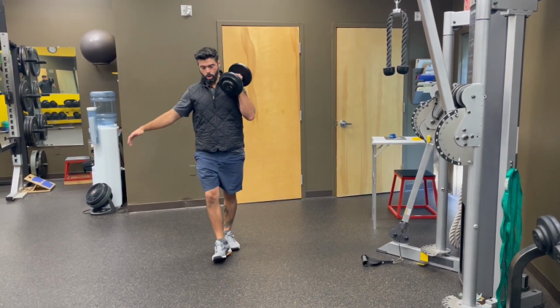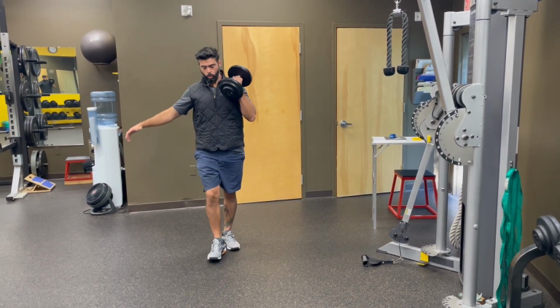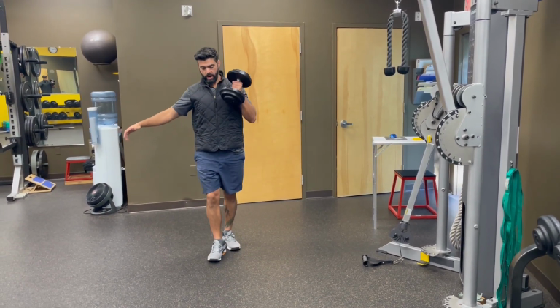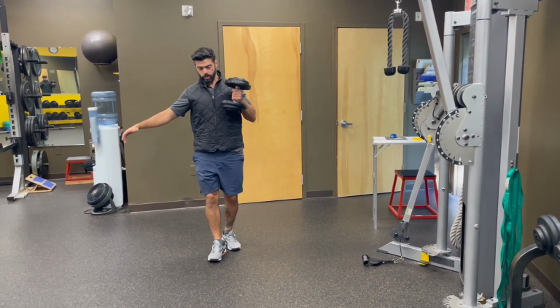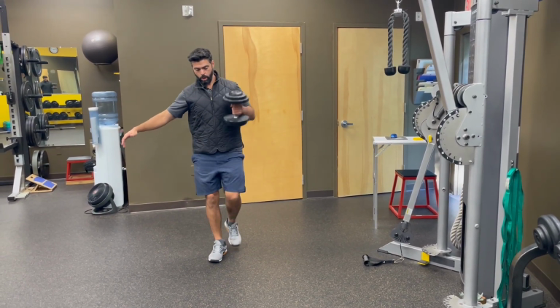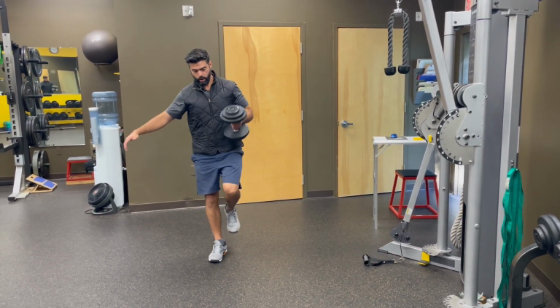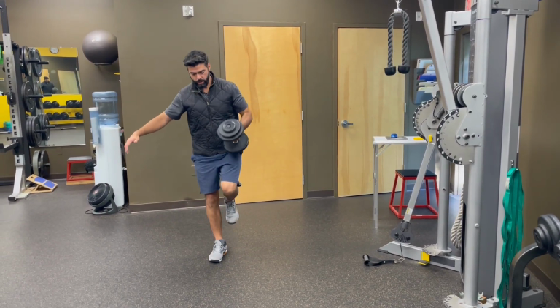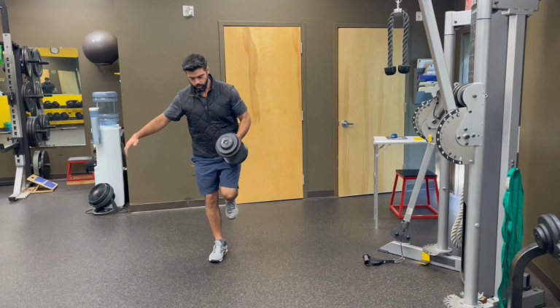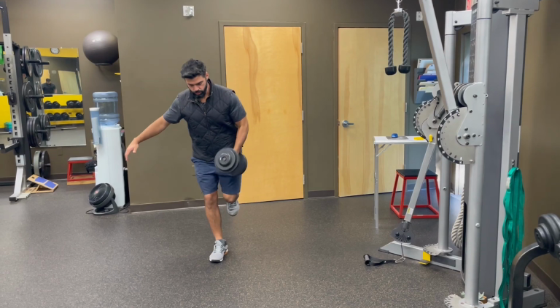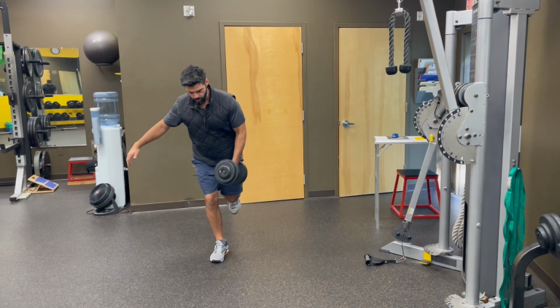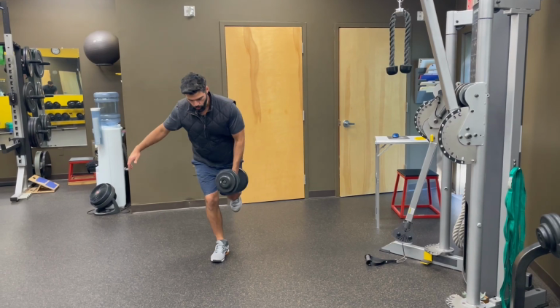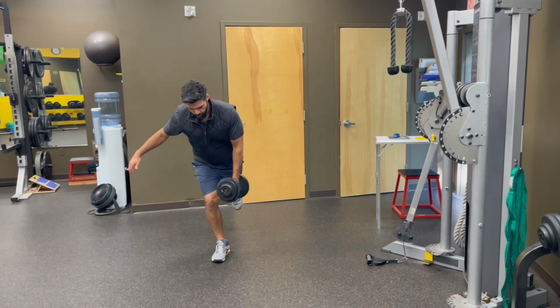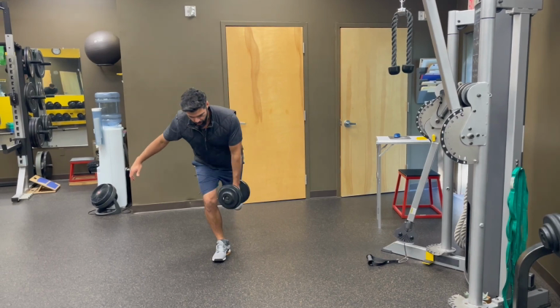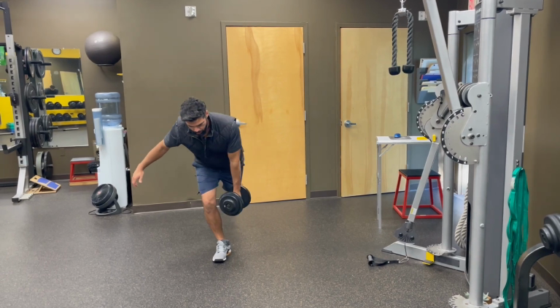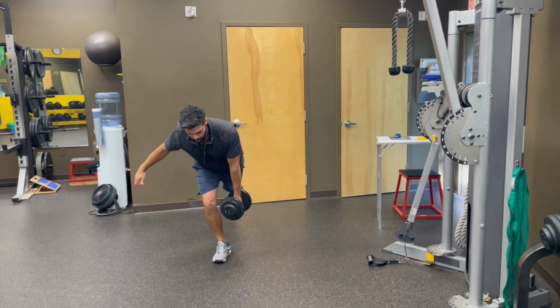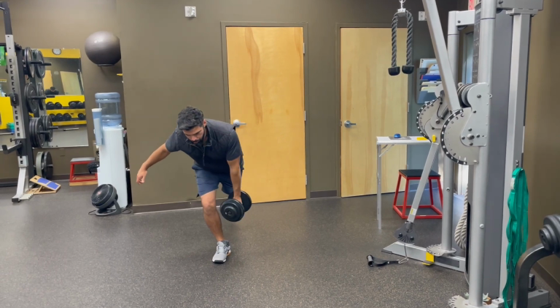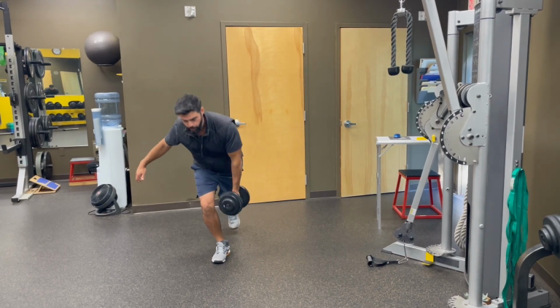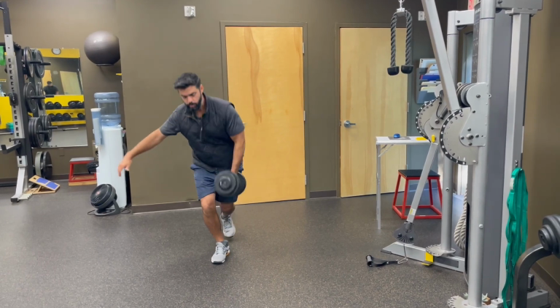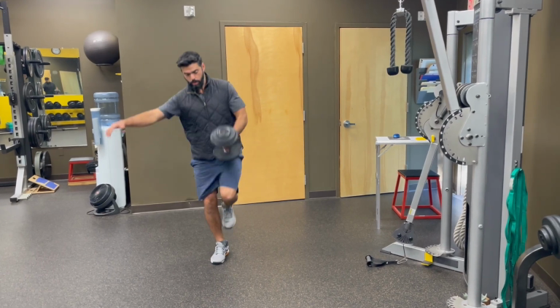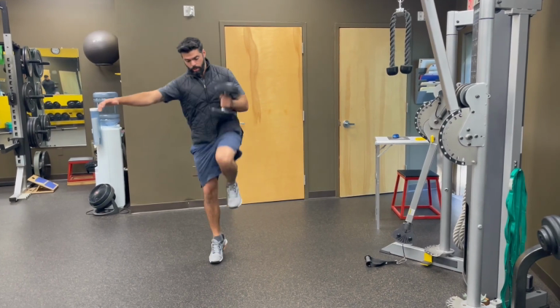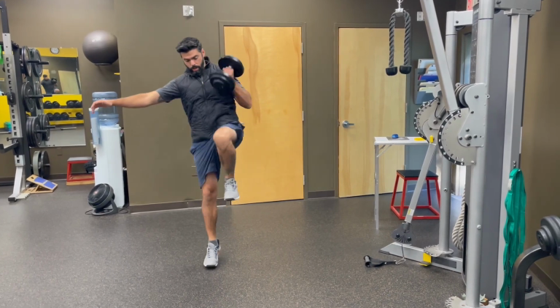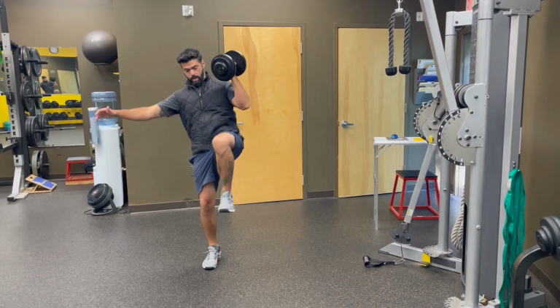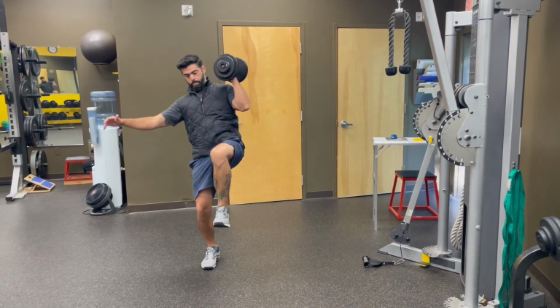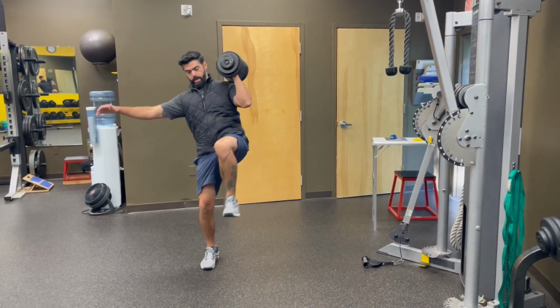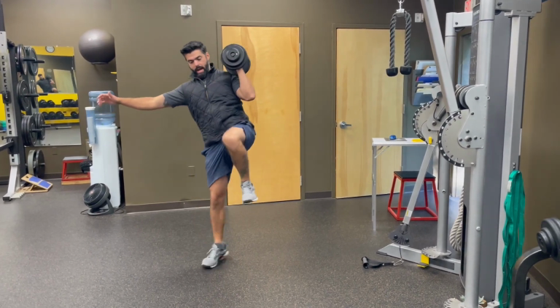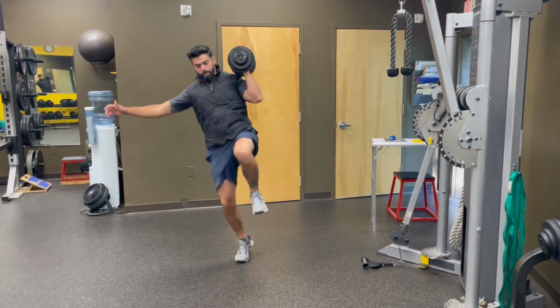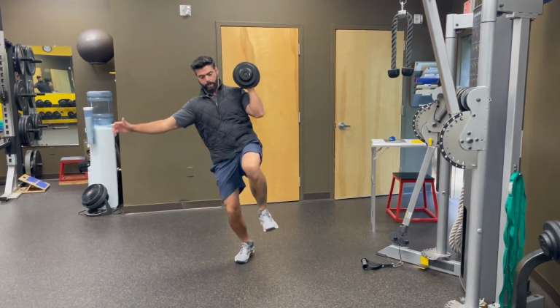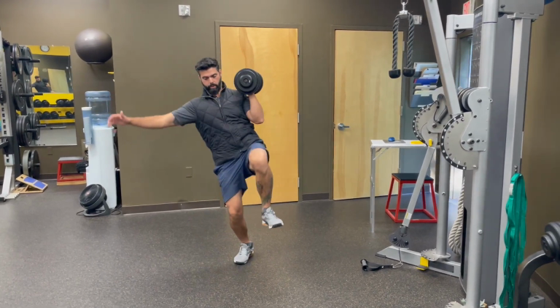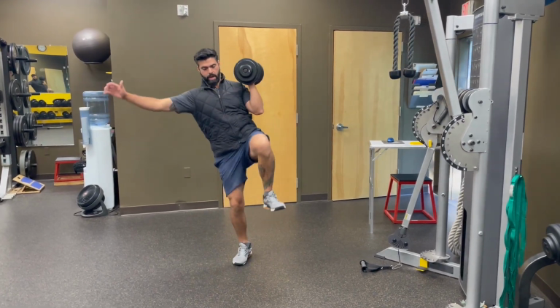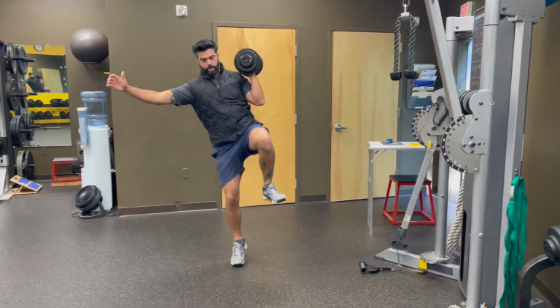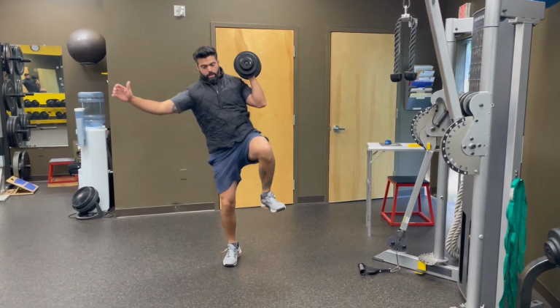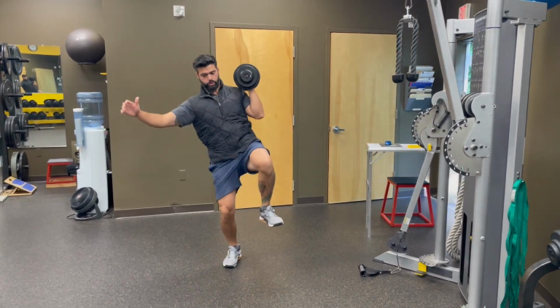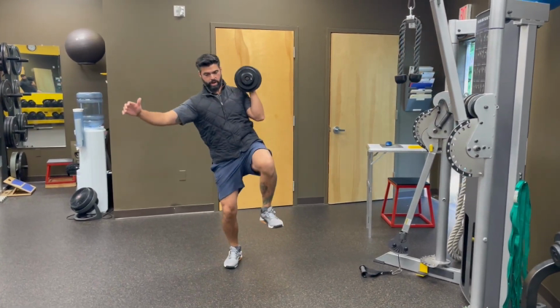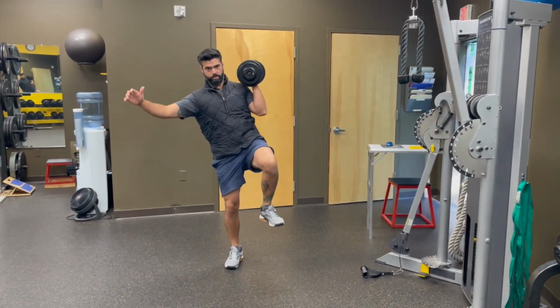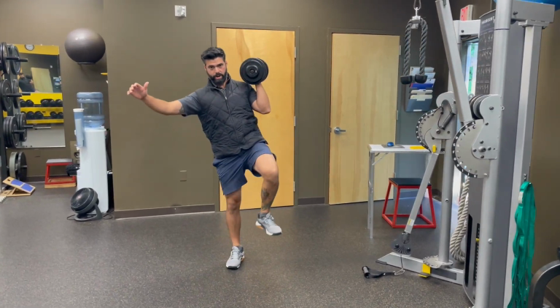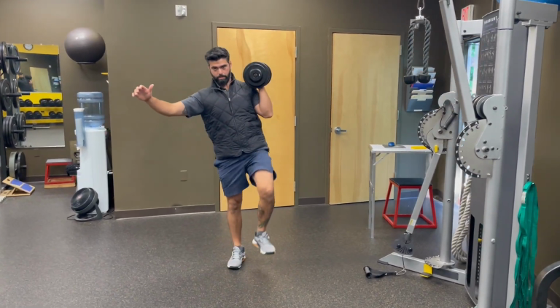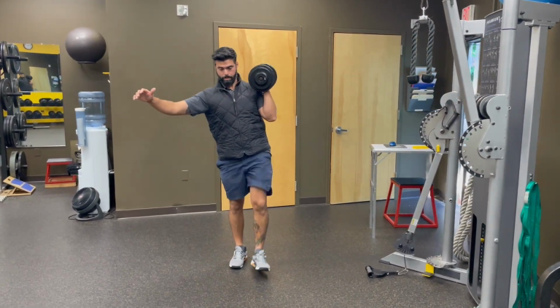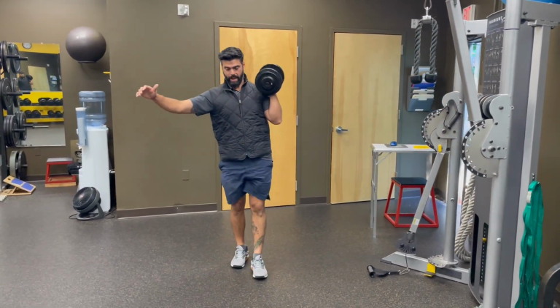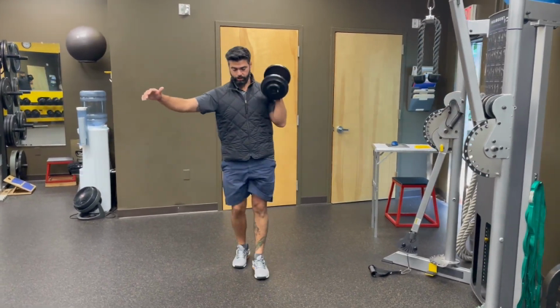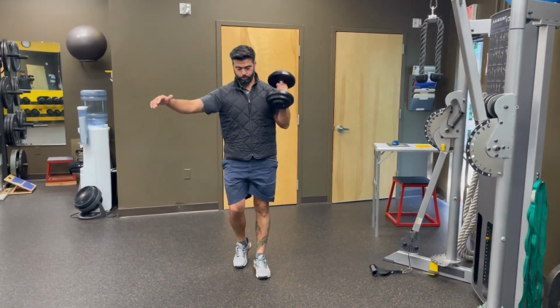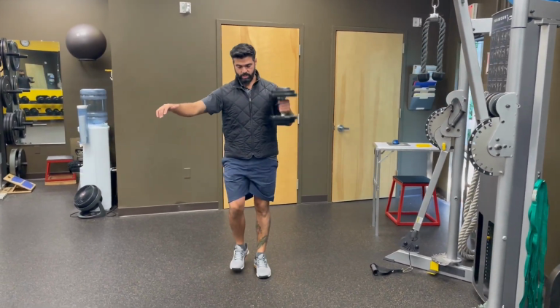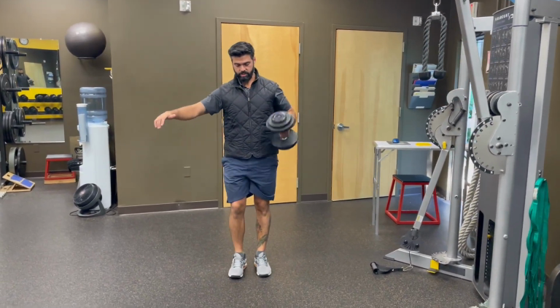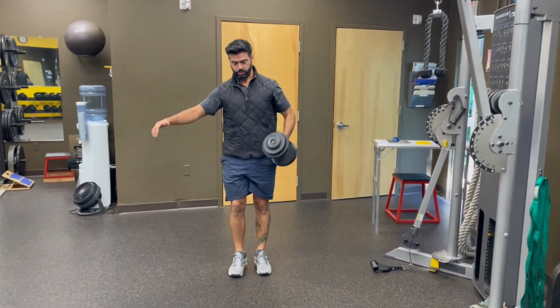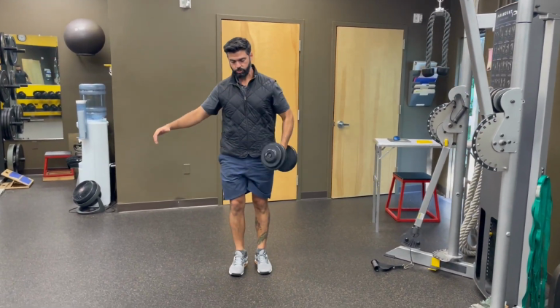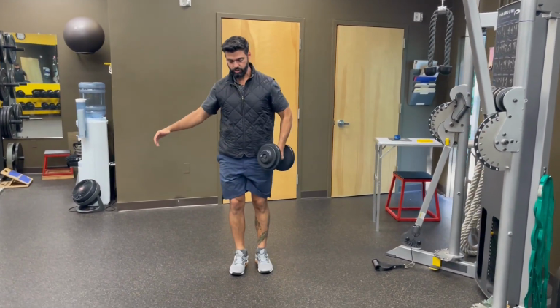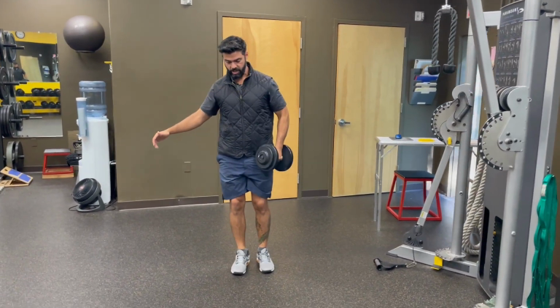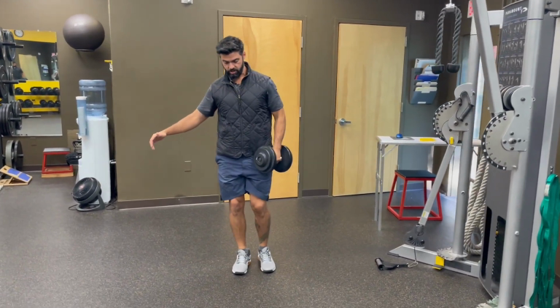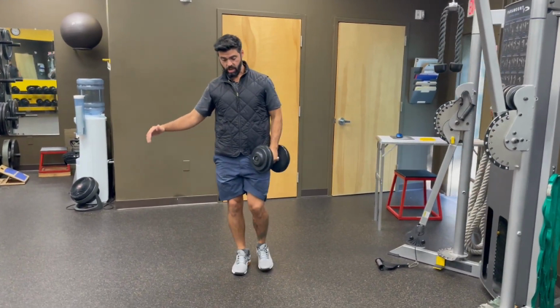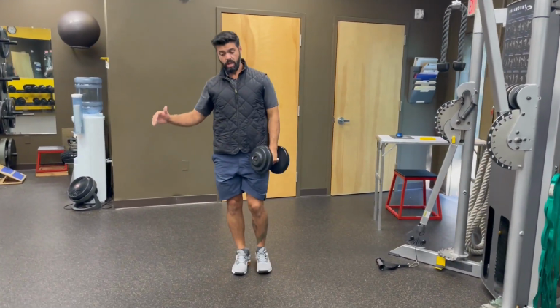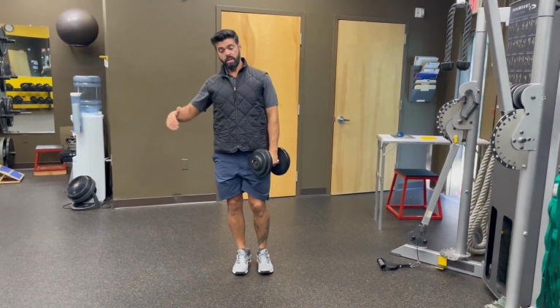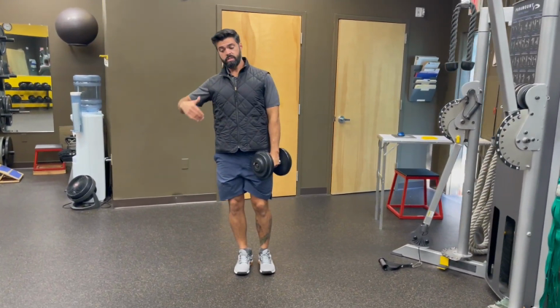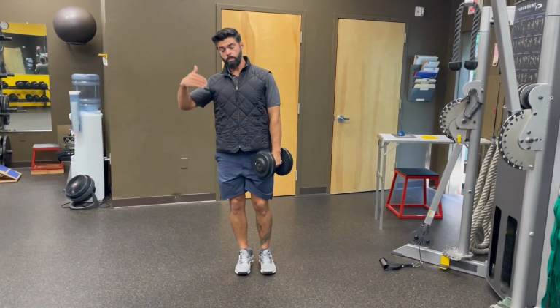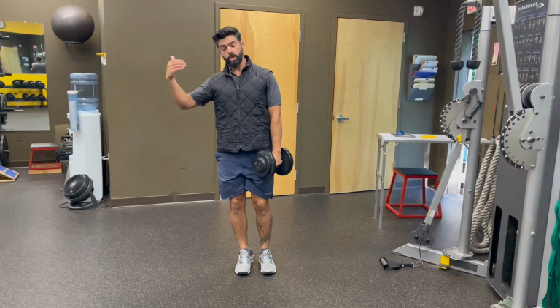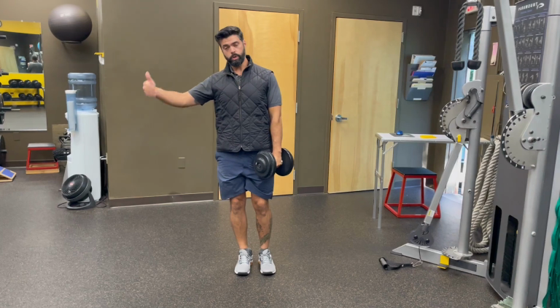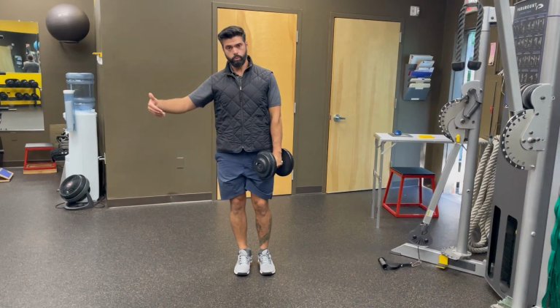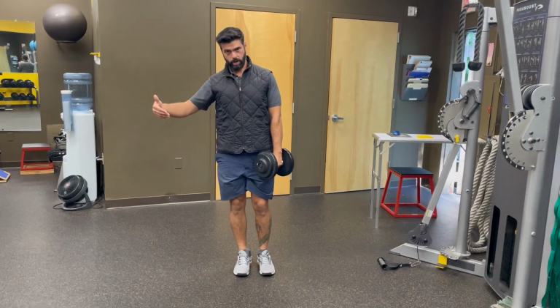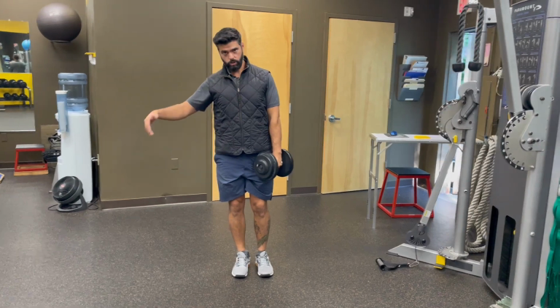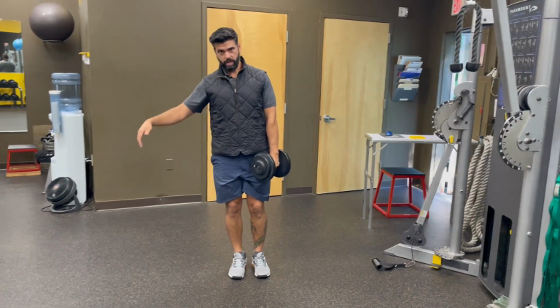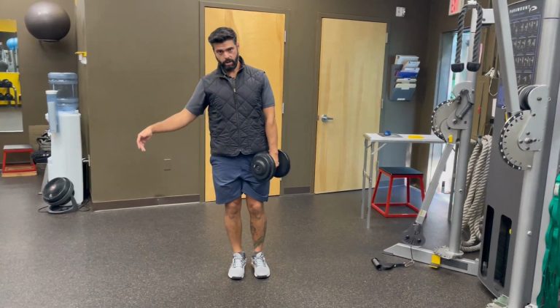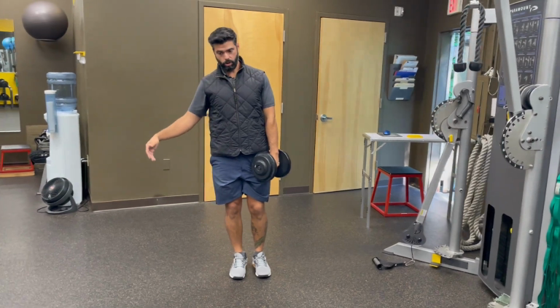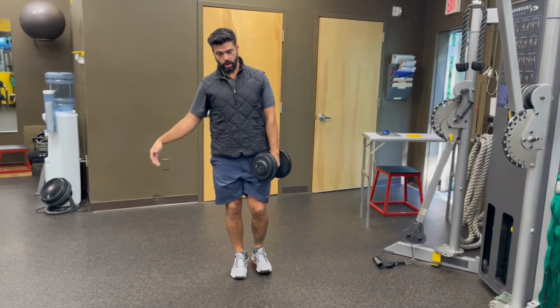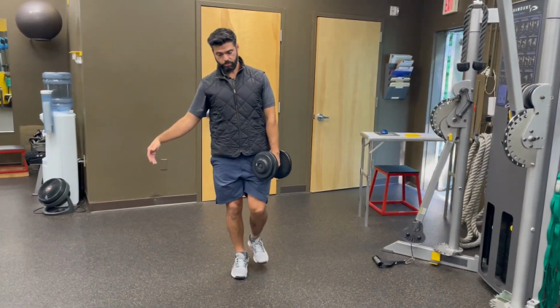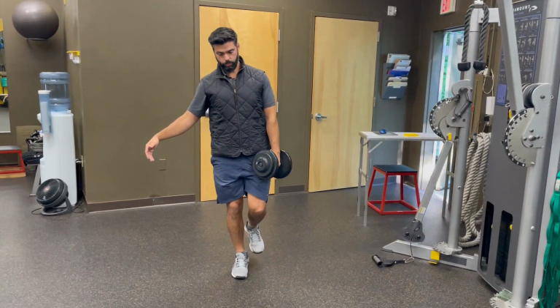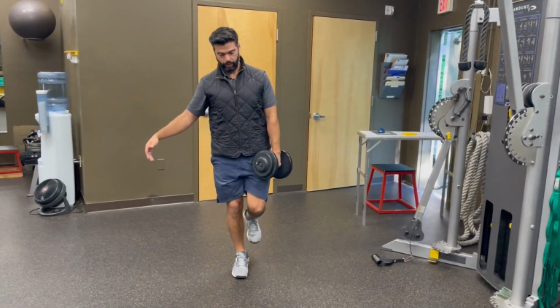What I don't want to do is come up and be hopping around trying to find my balance with this exercise — the same way you wouldn't want to do that in a golf swing.